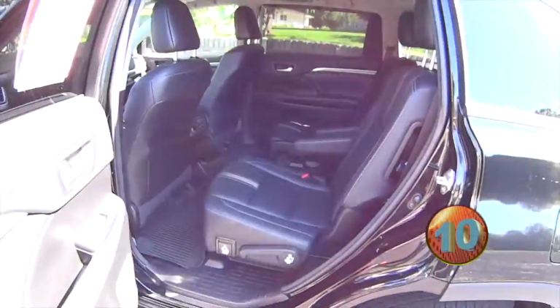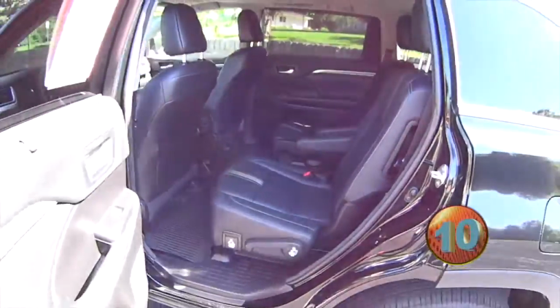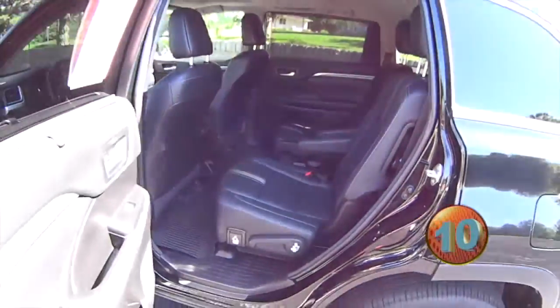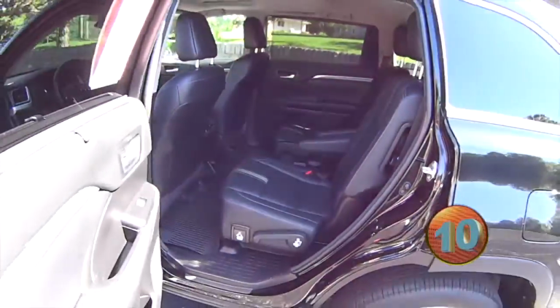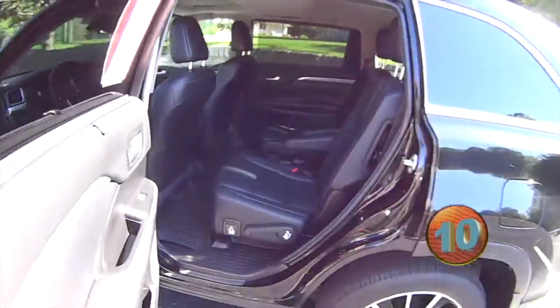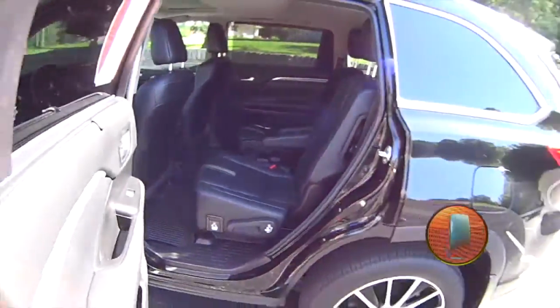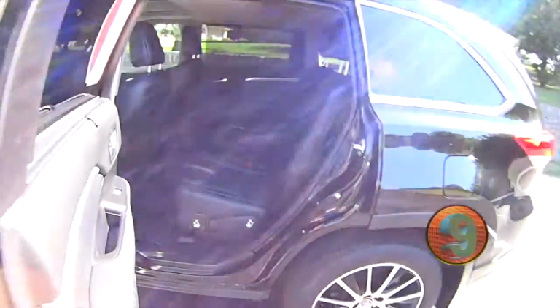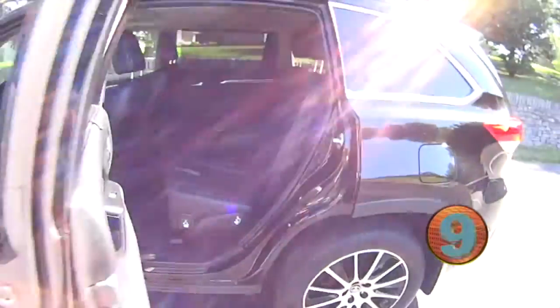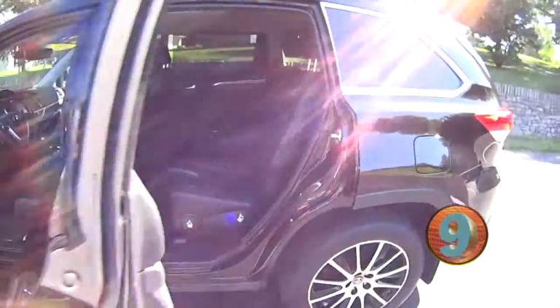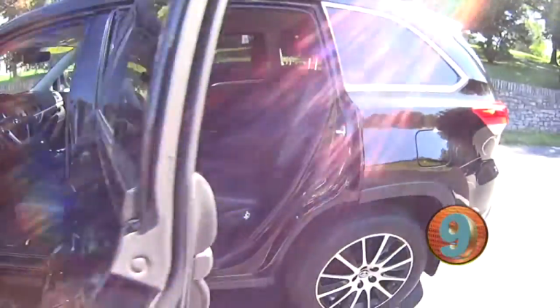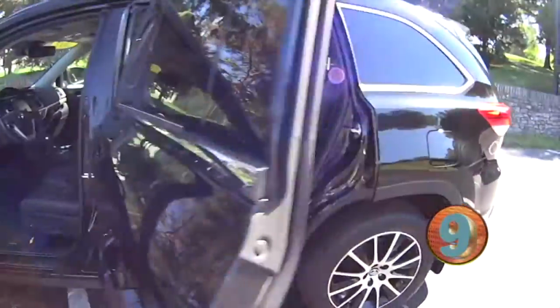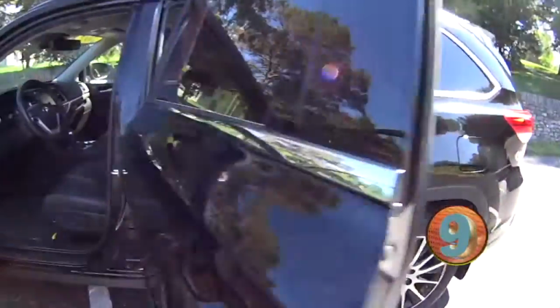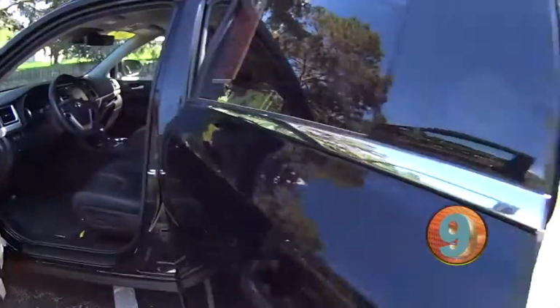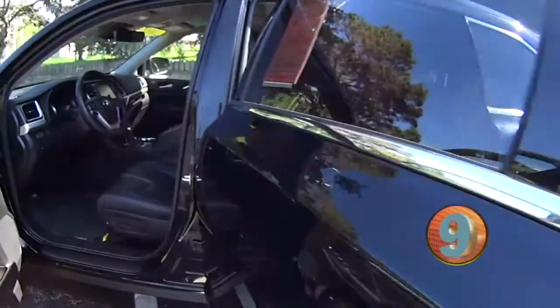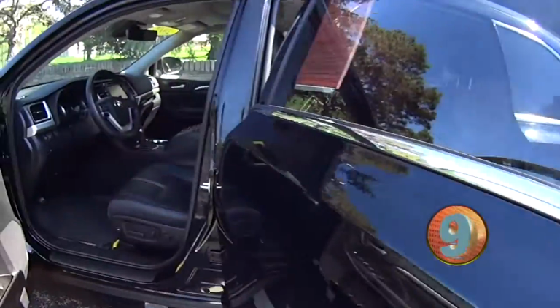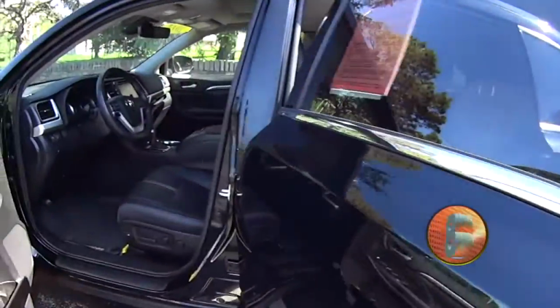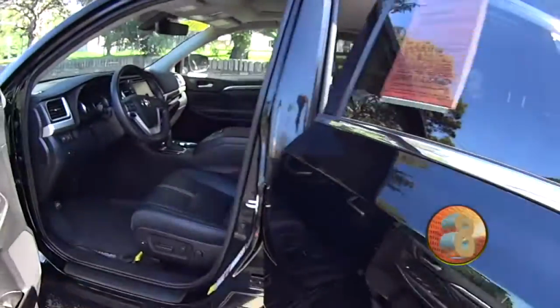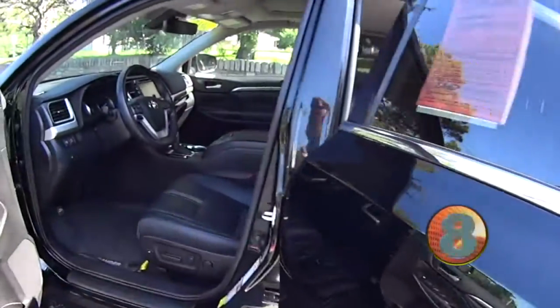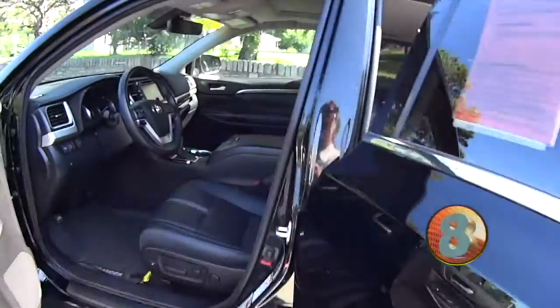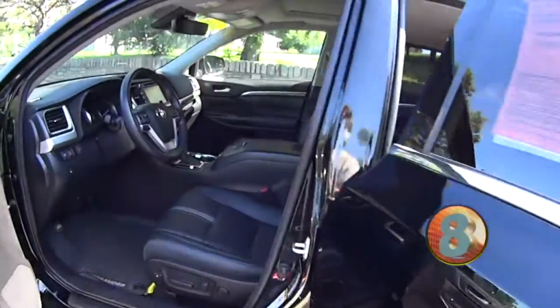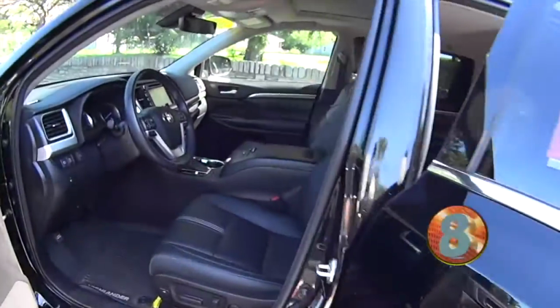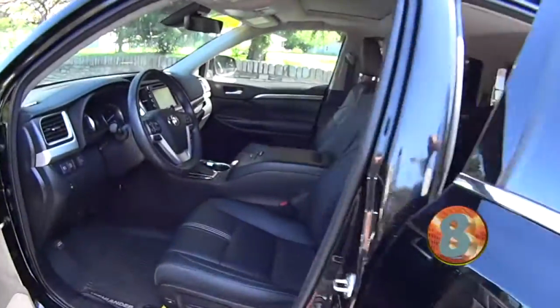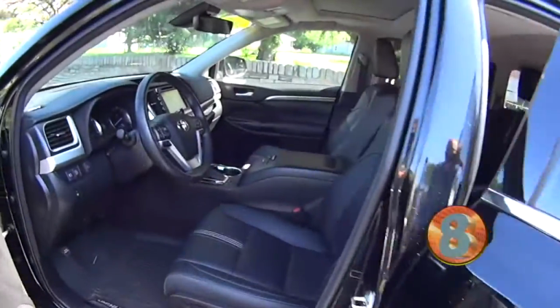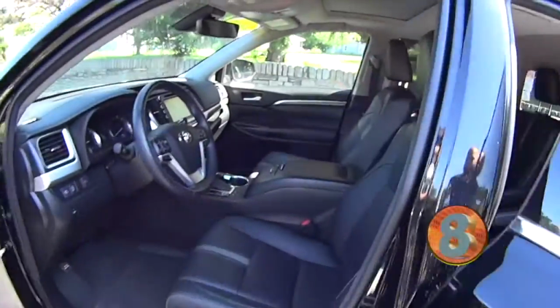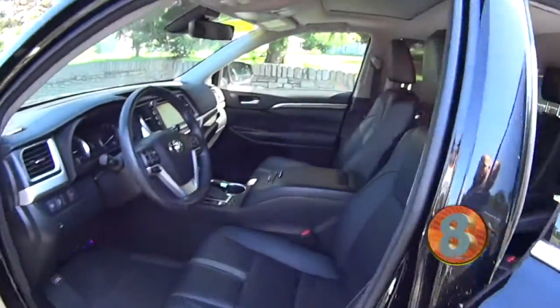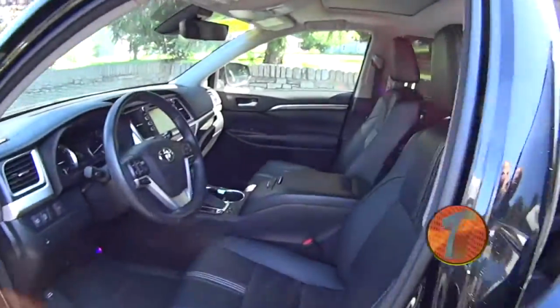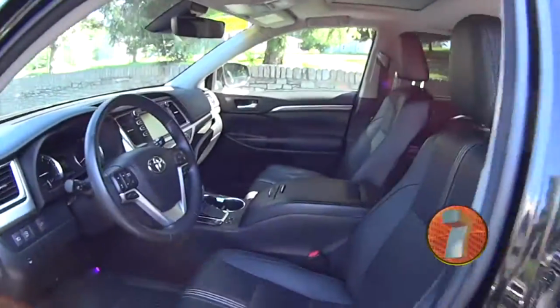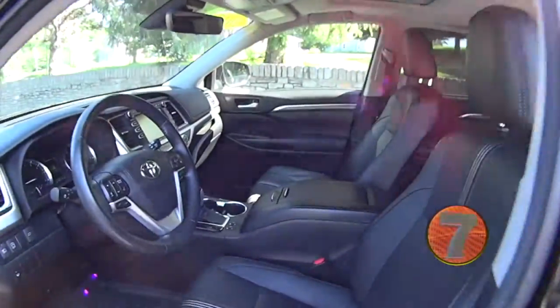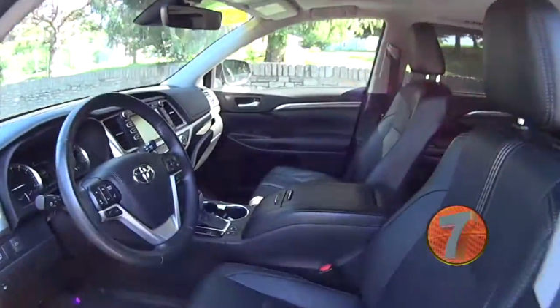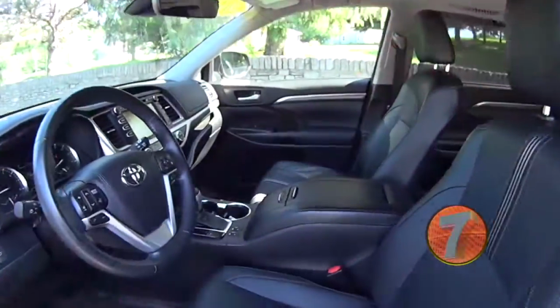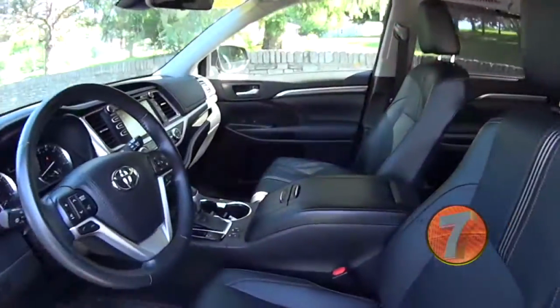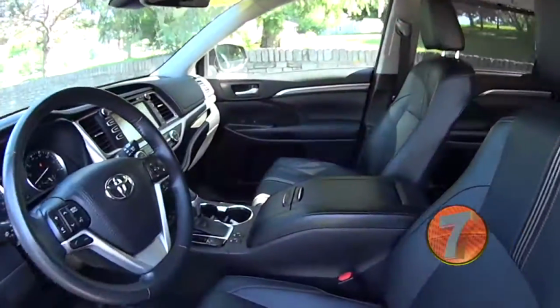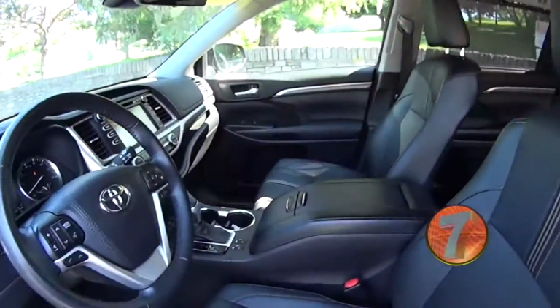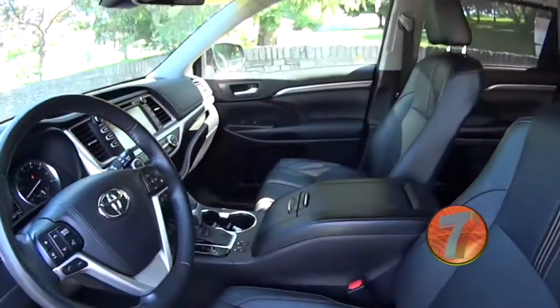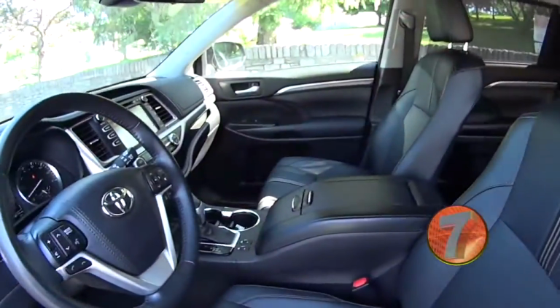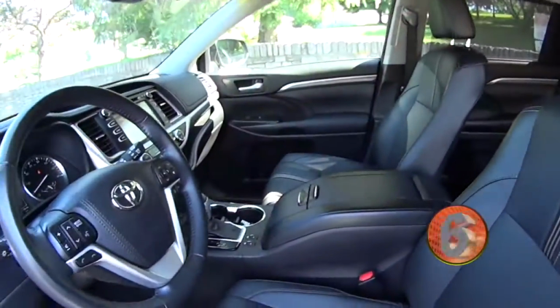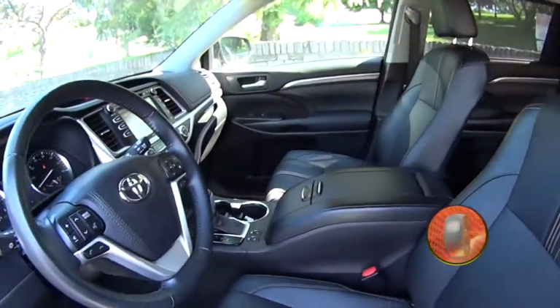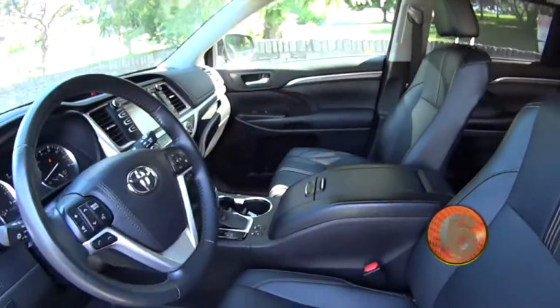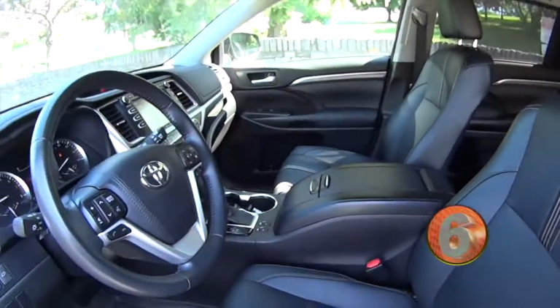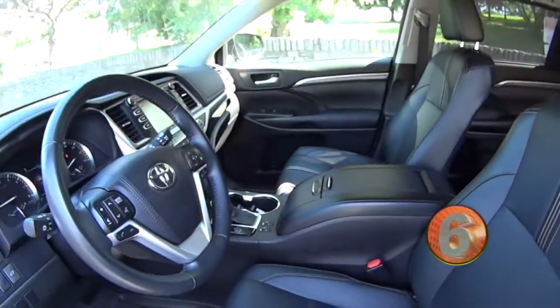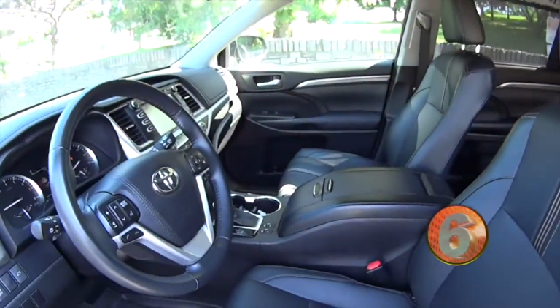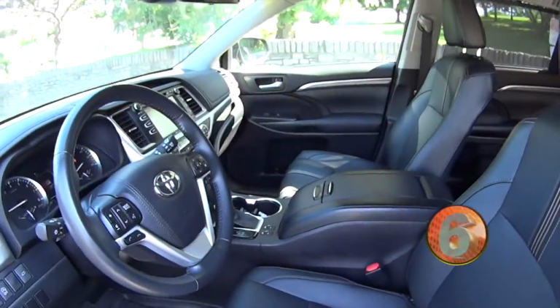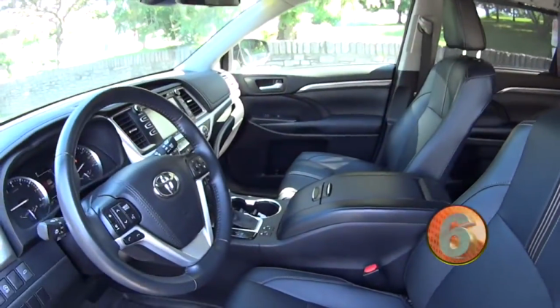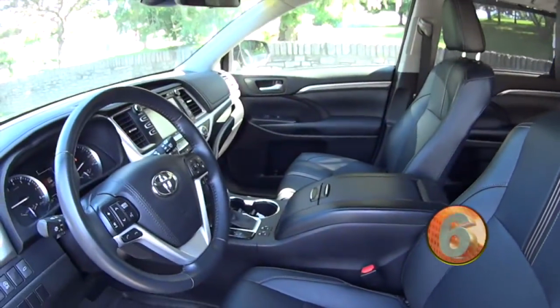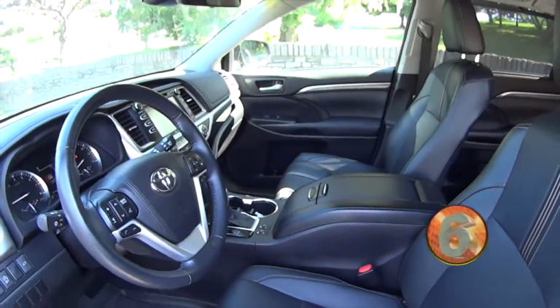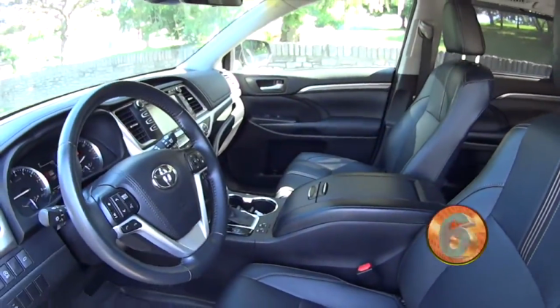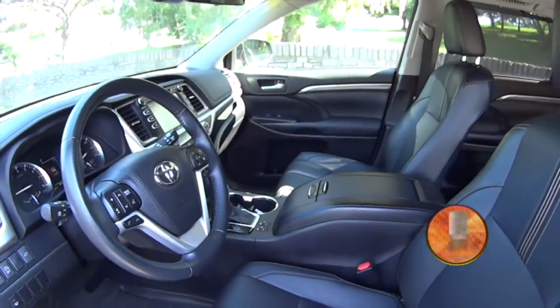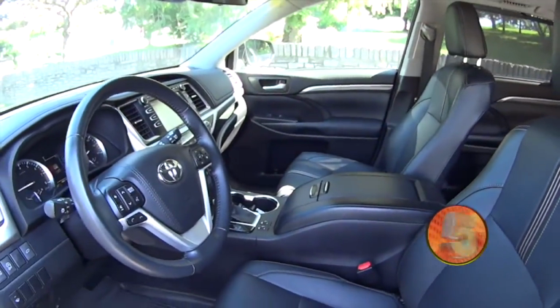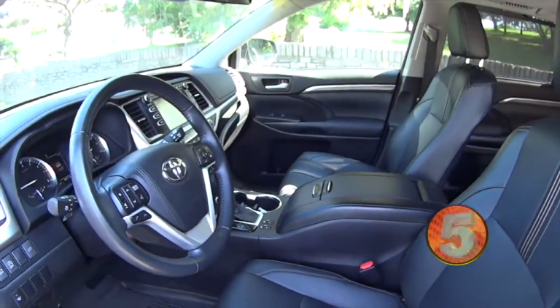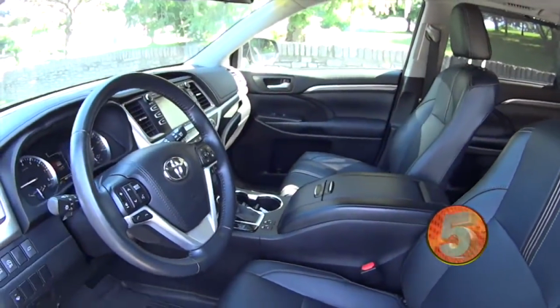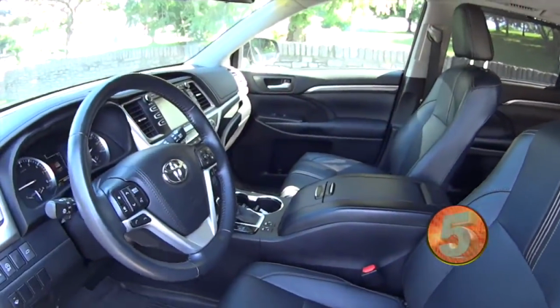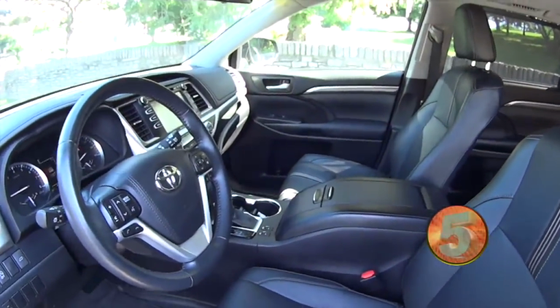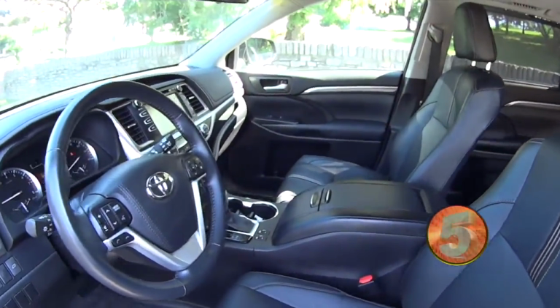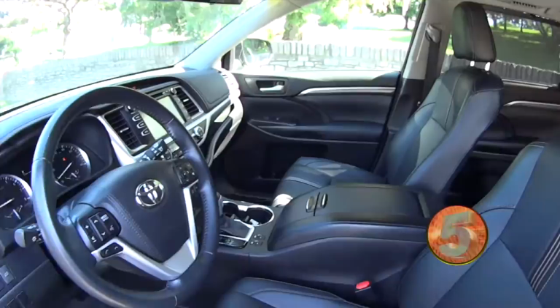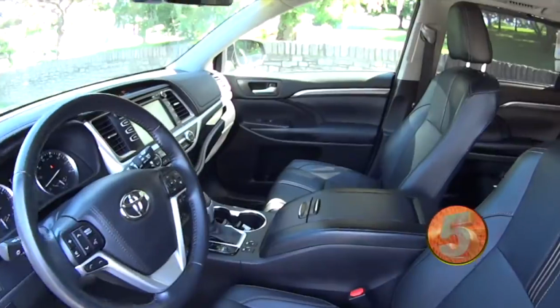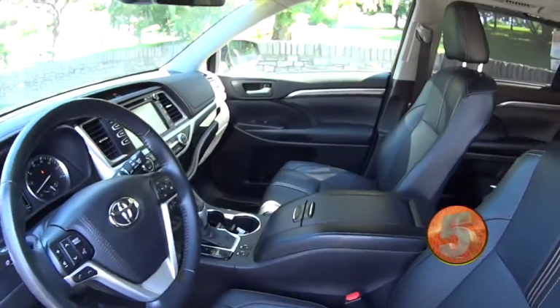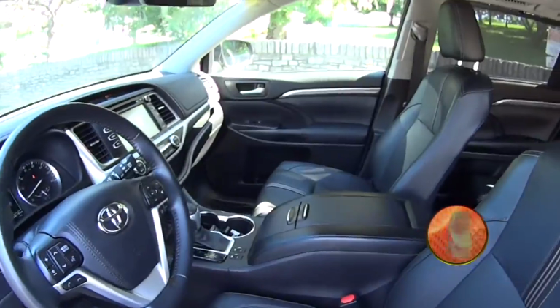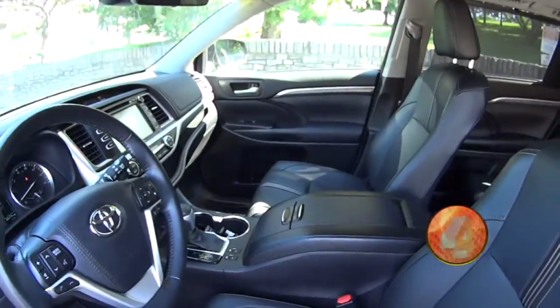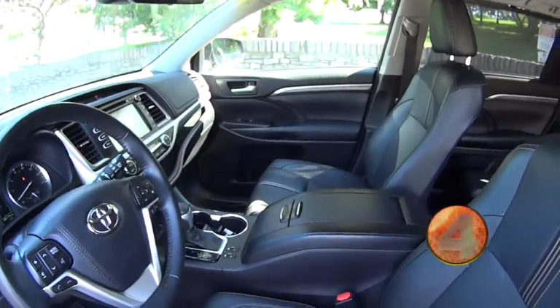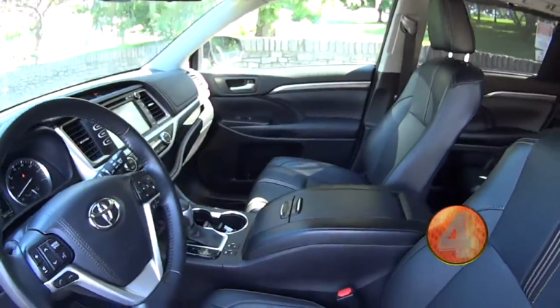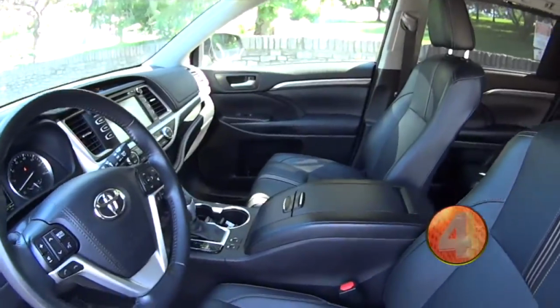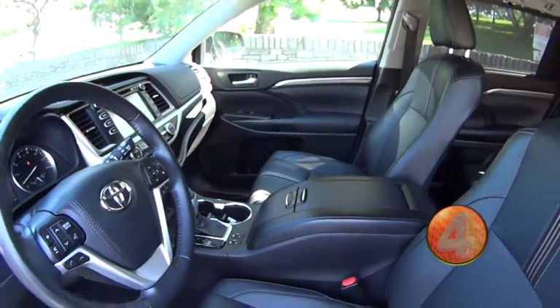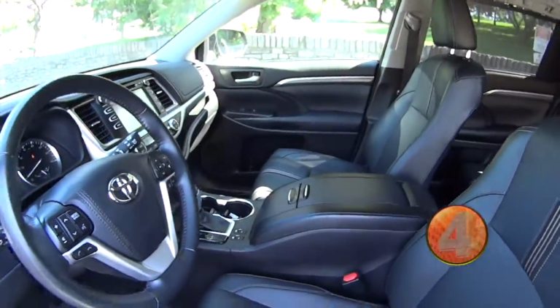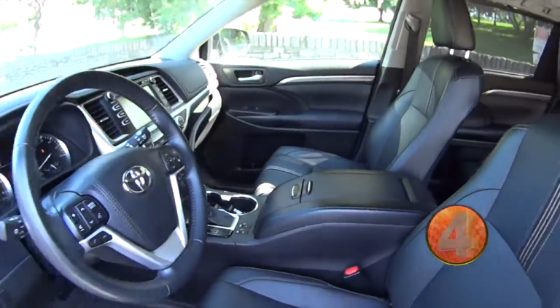Check the front seats out, you got all the great stuff: navigation, touch screen, leather, heated seats.